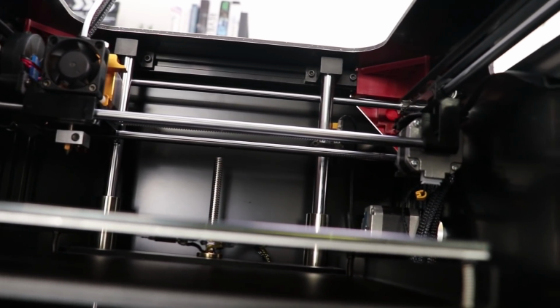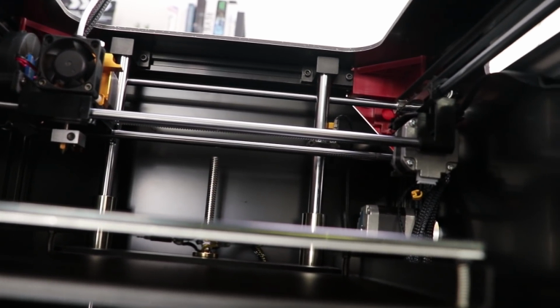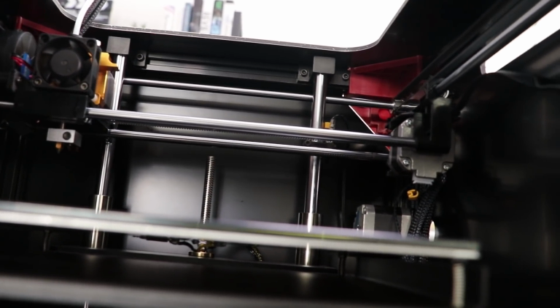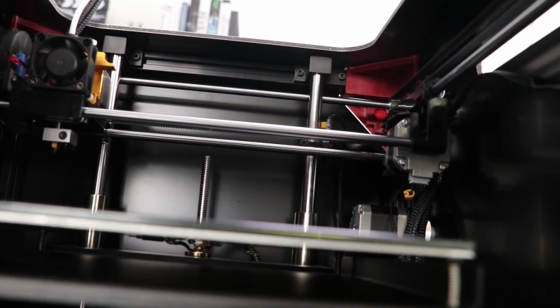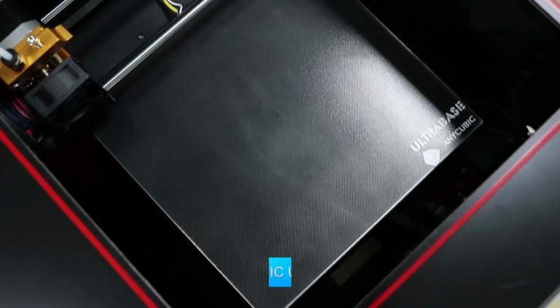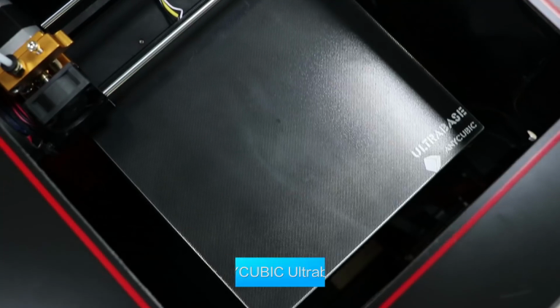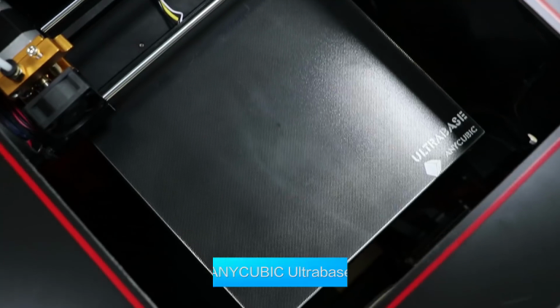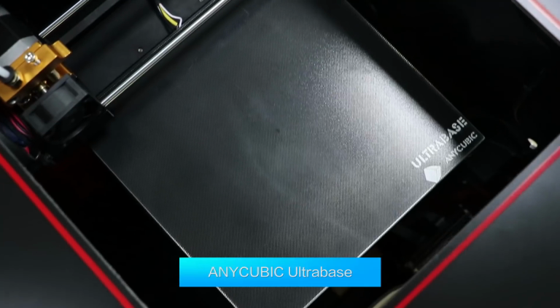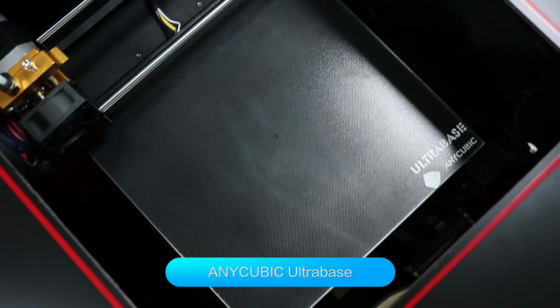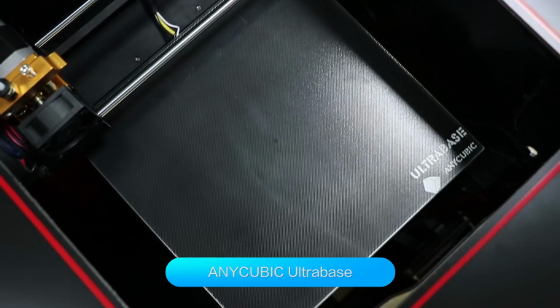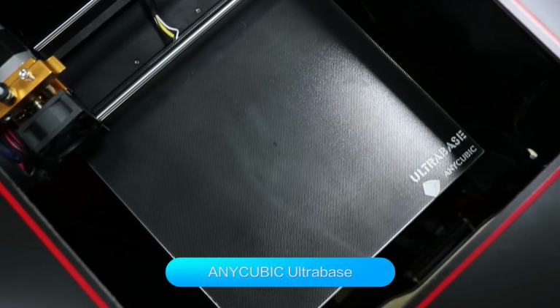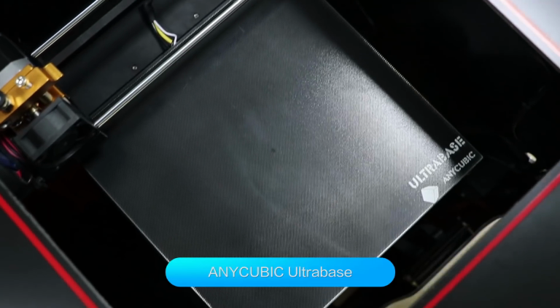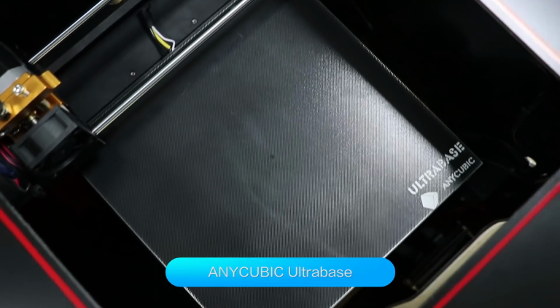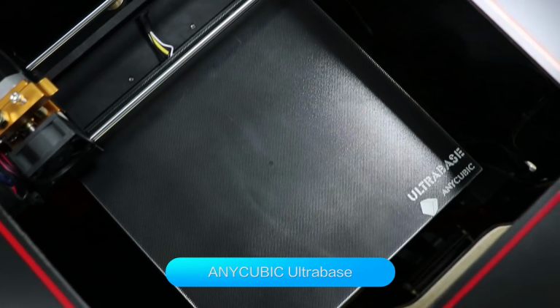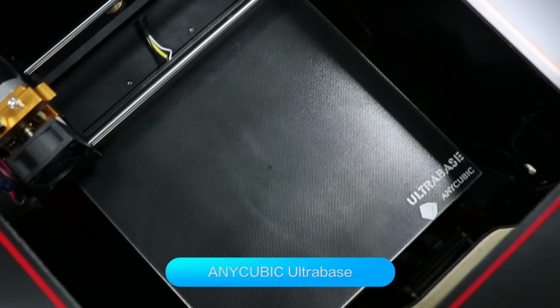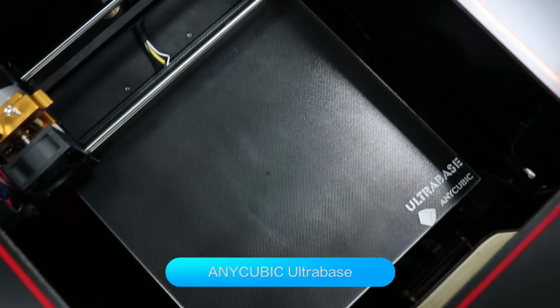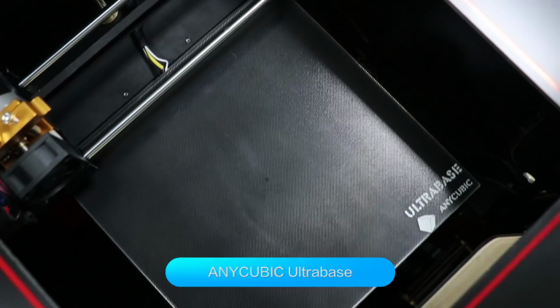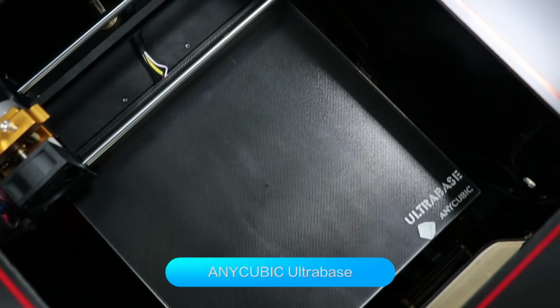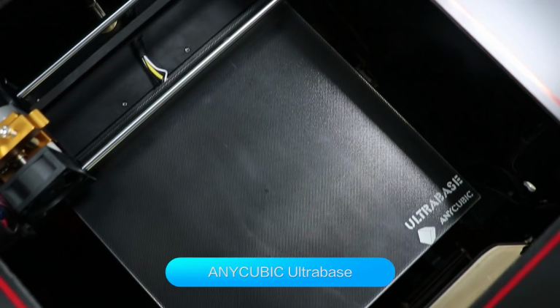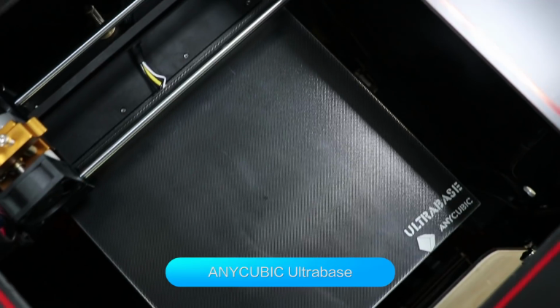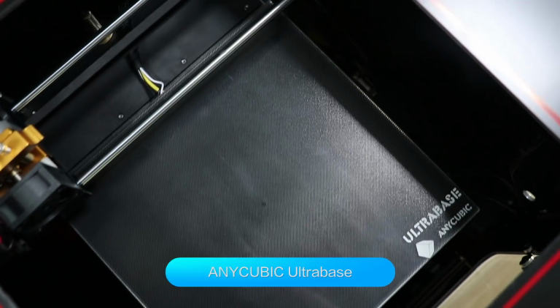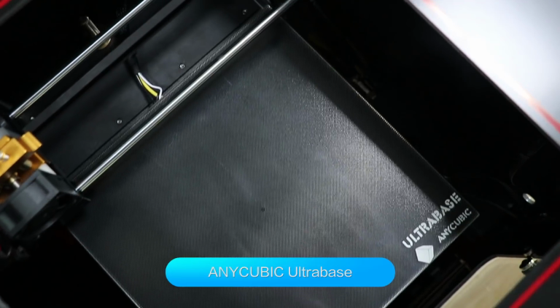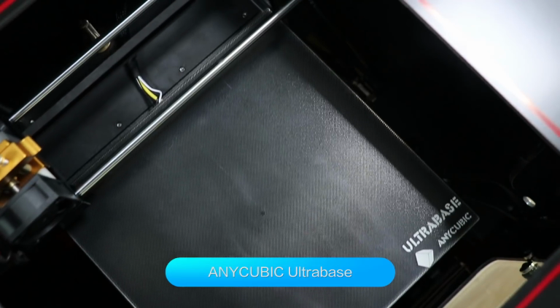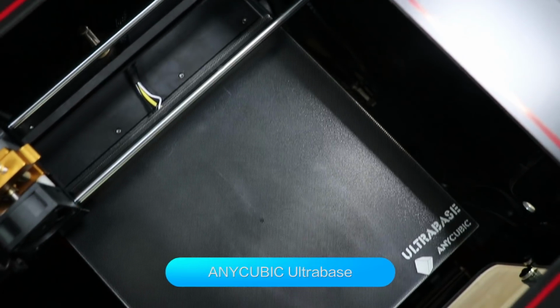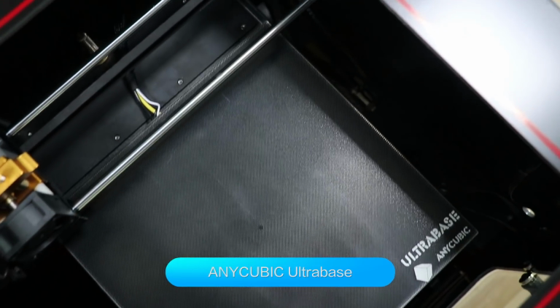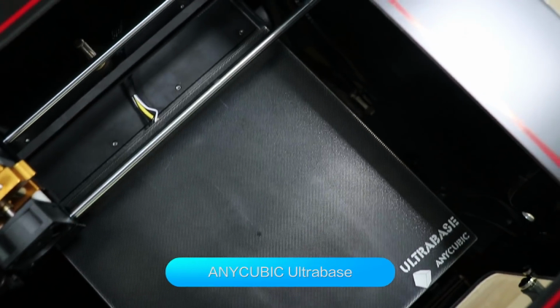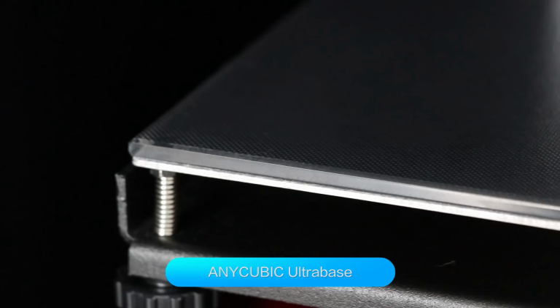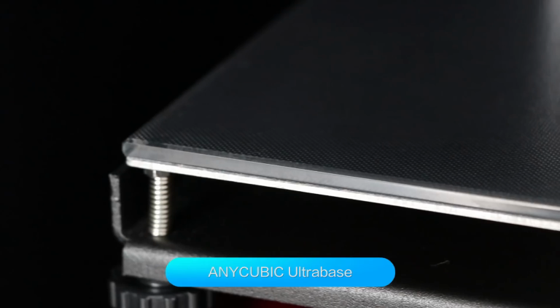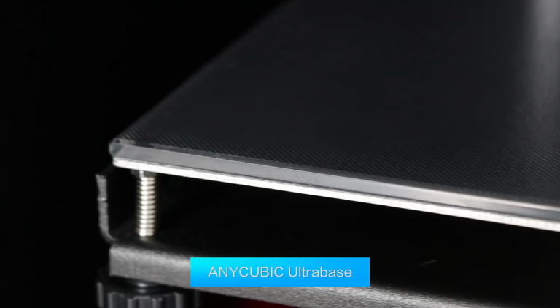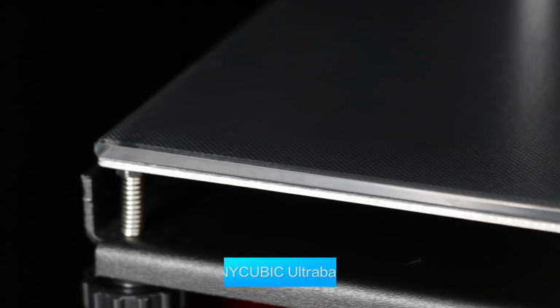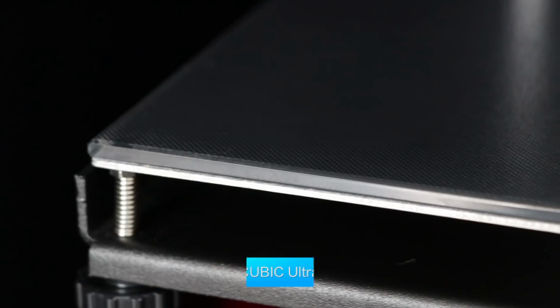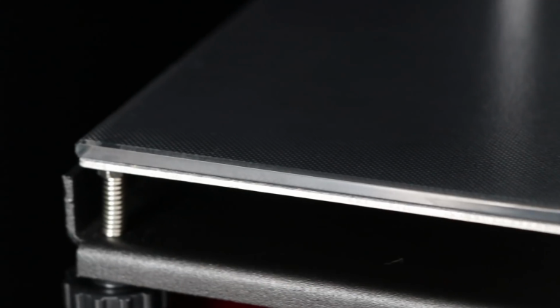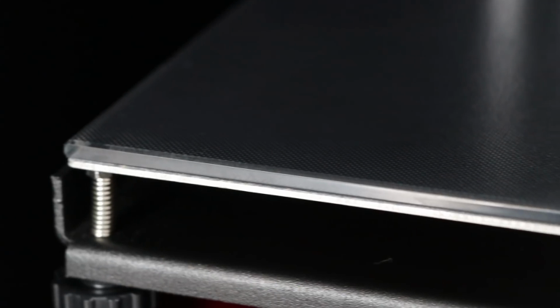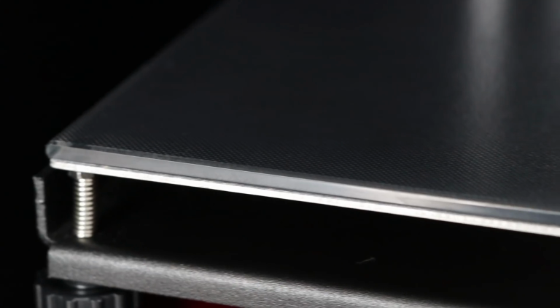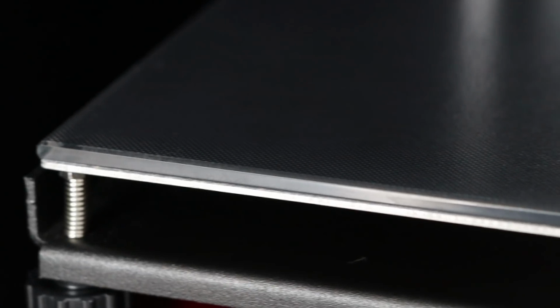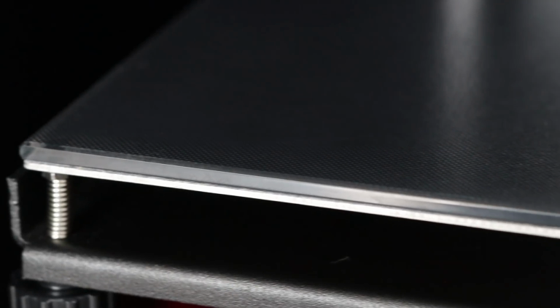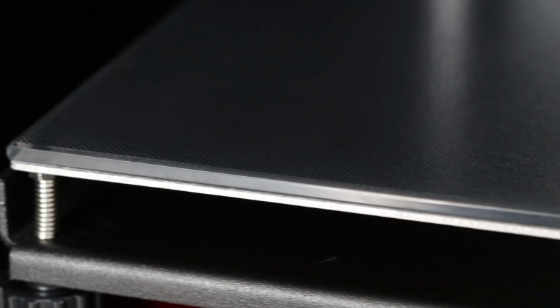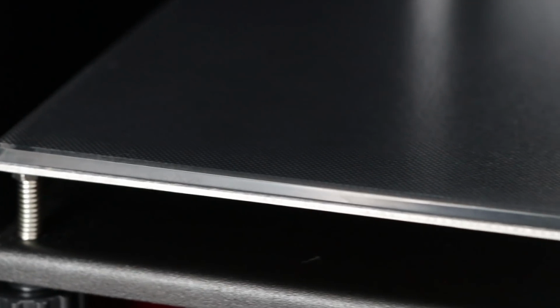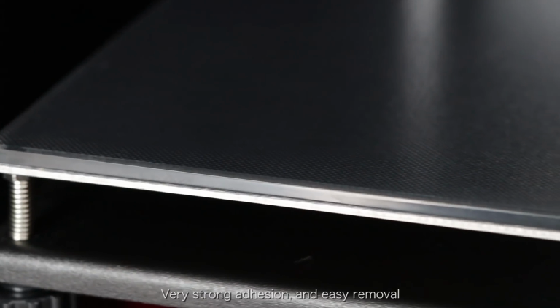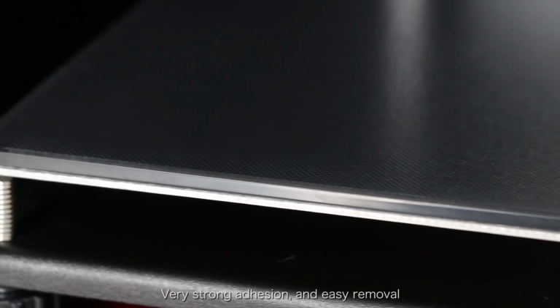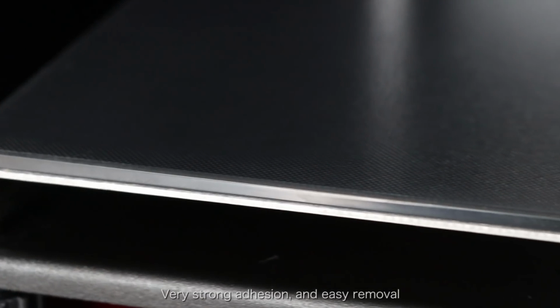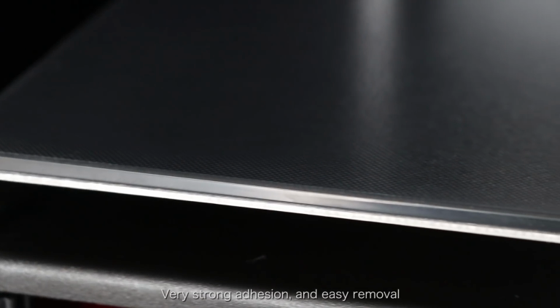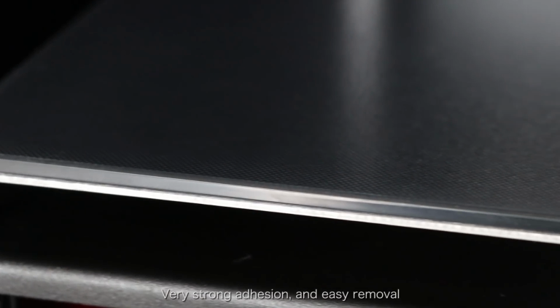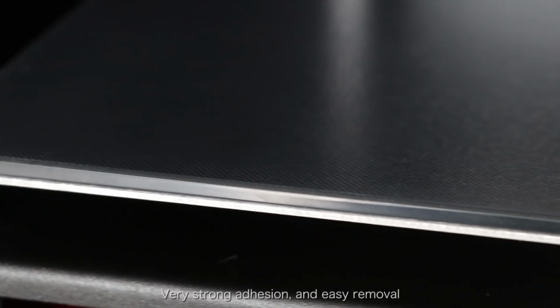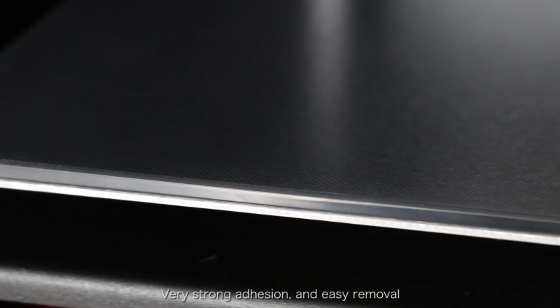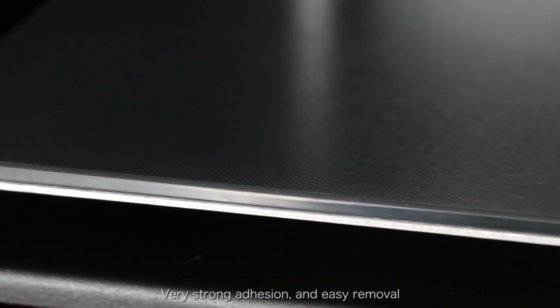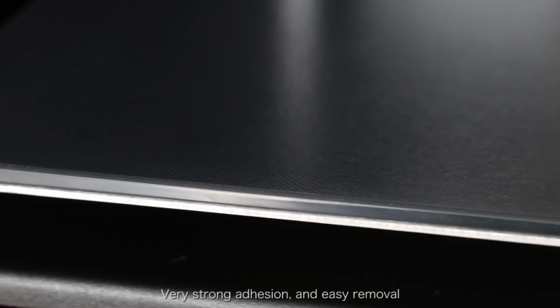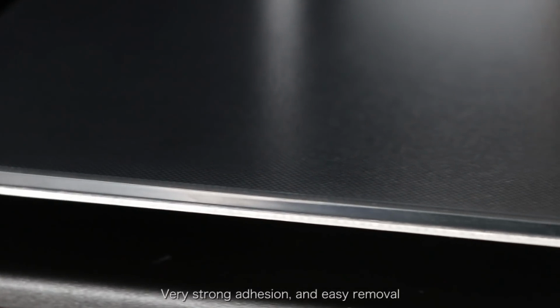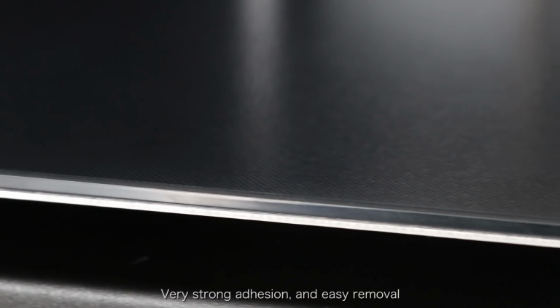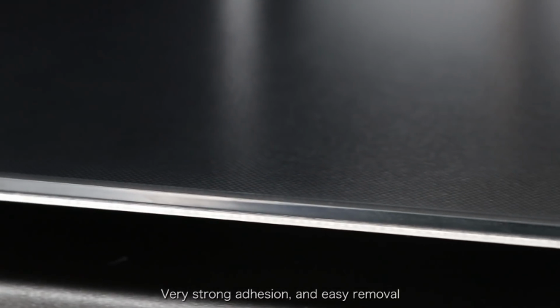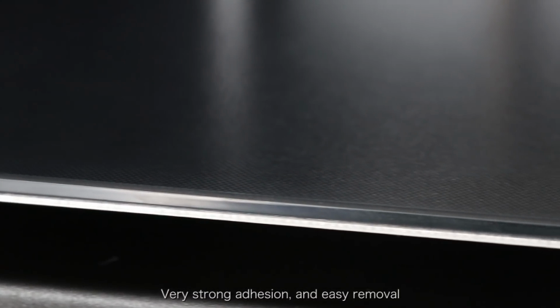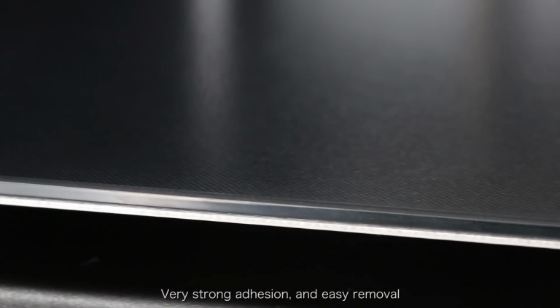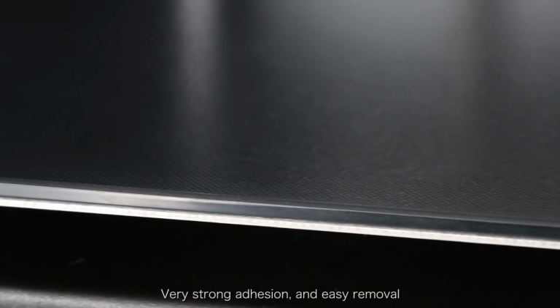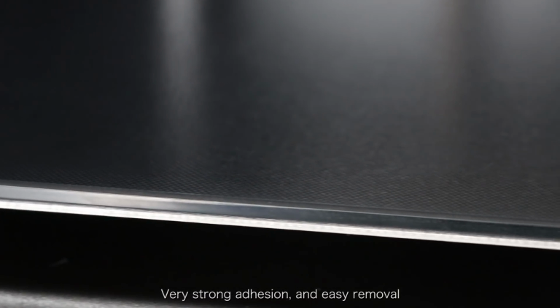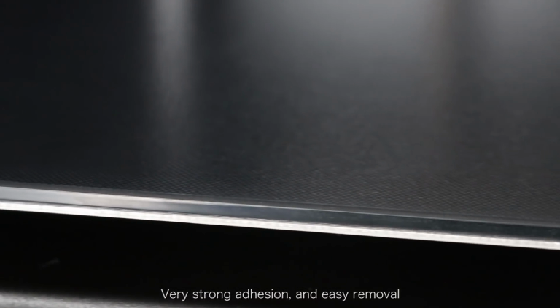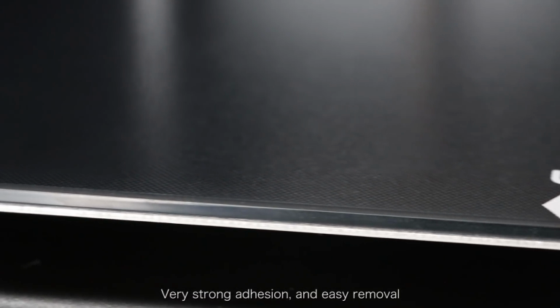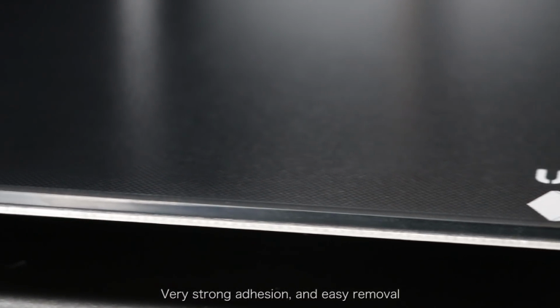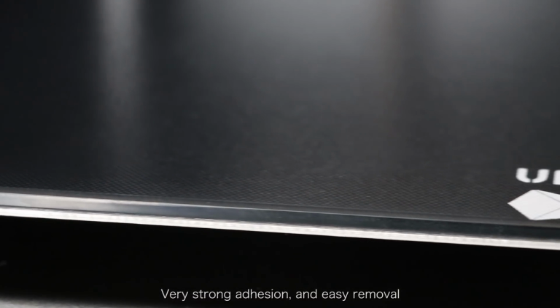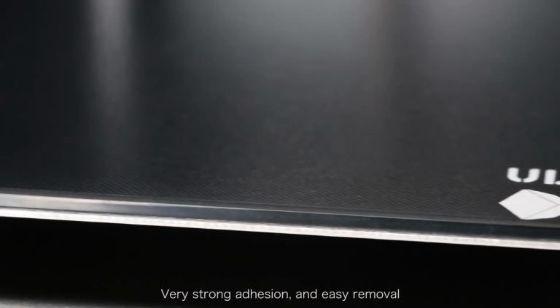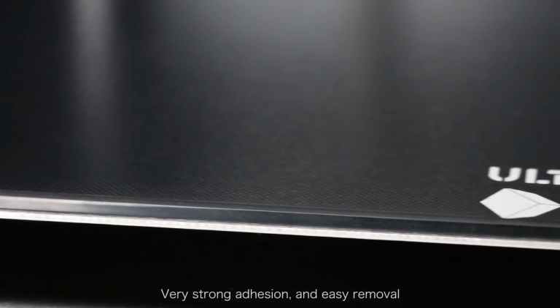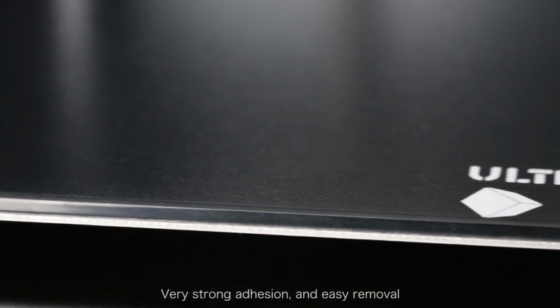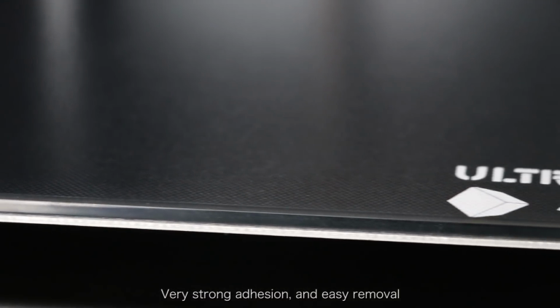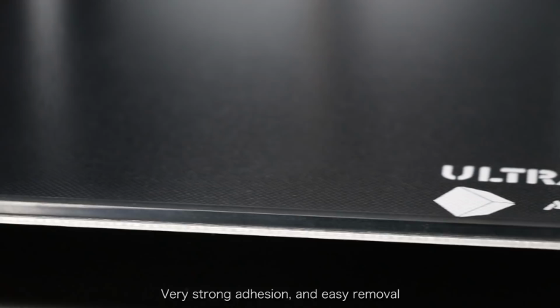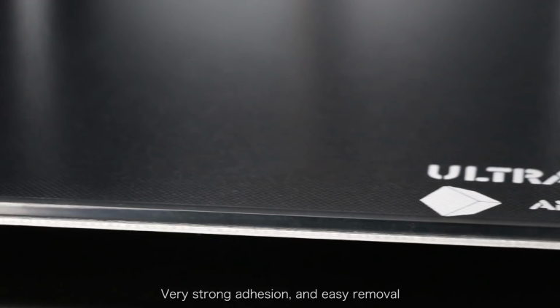It uses the inner Cubic Ultra Base — very strong adhesion and easy removal.